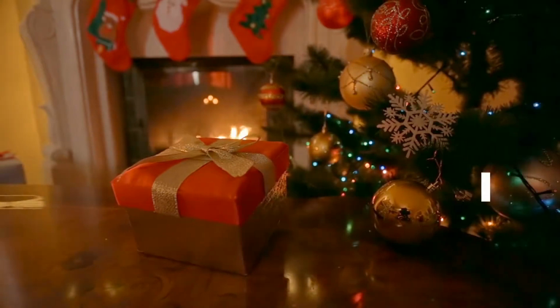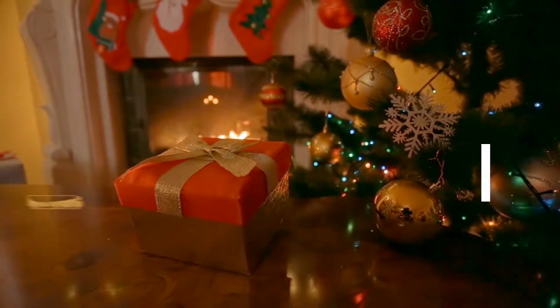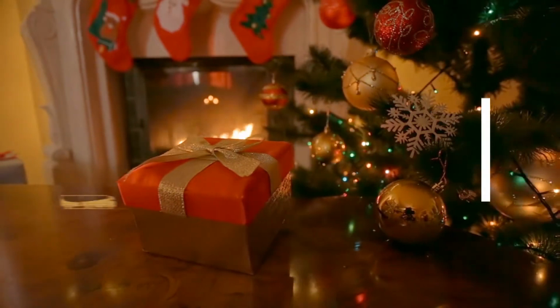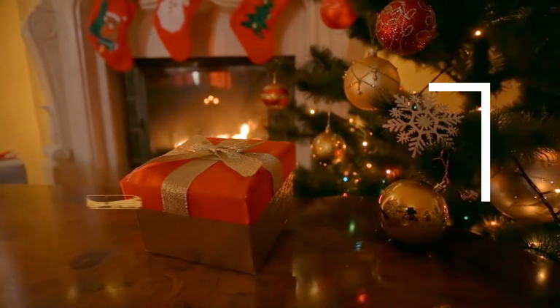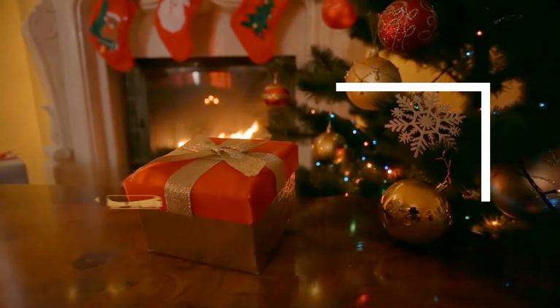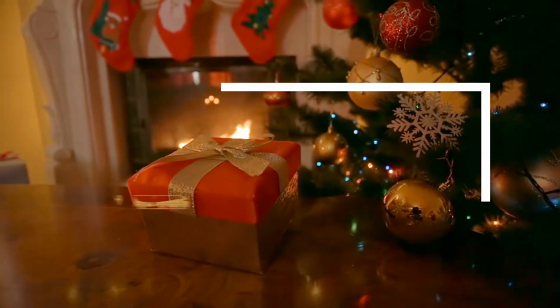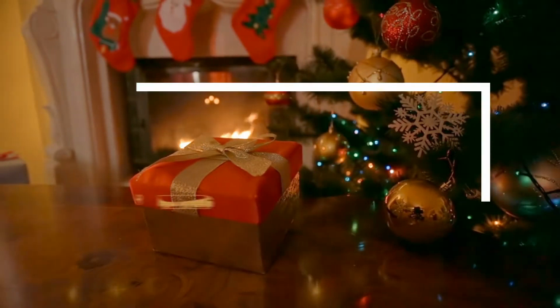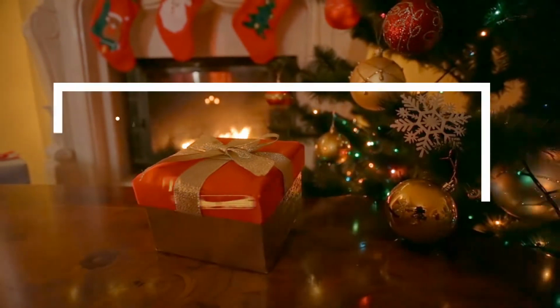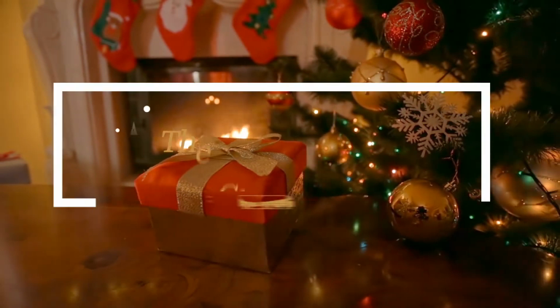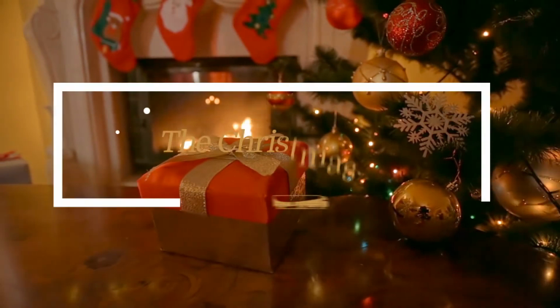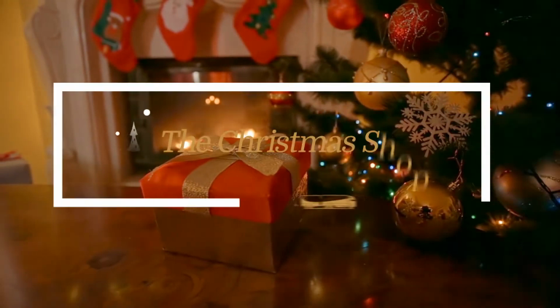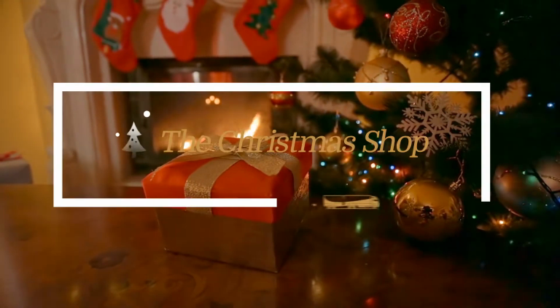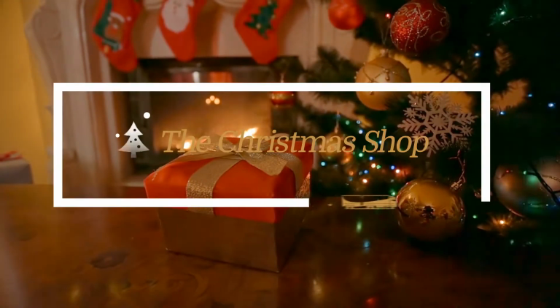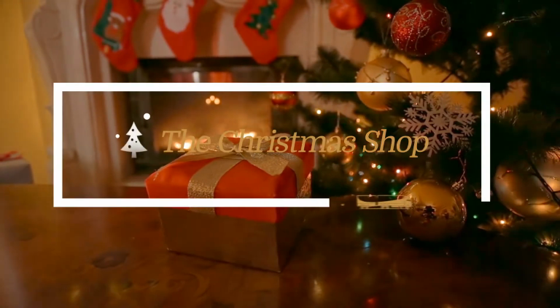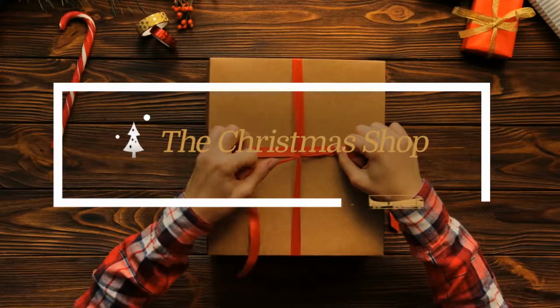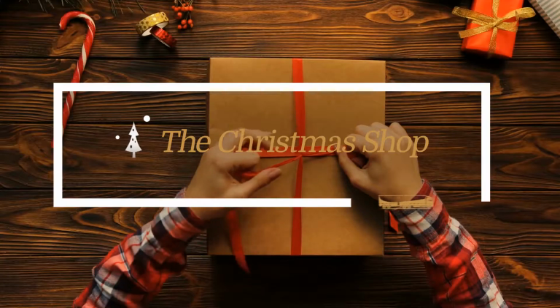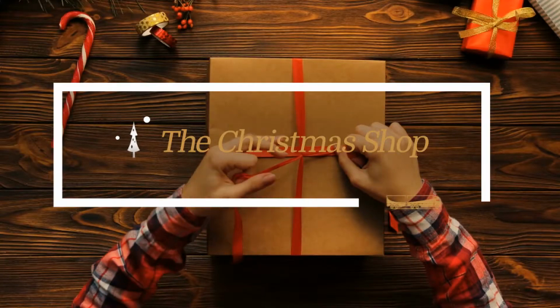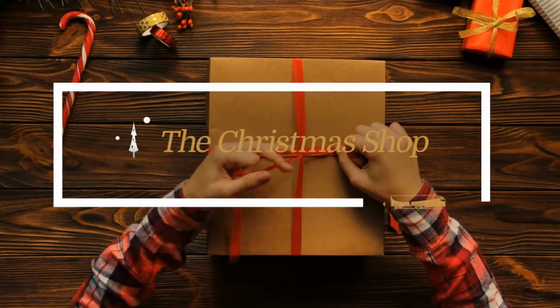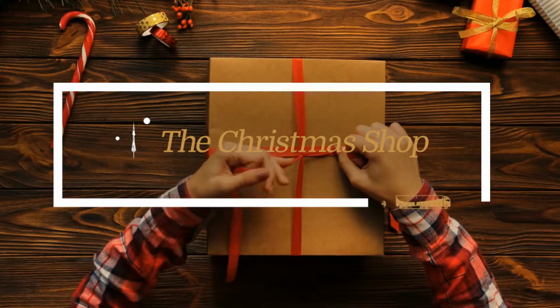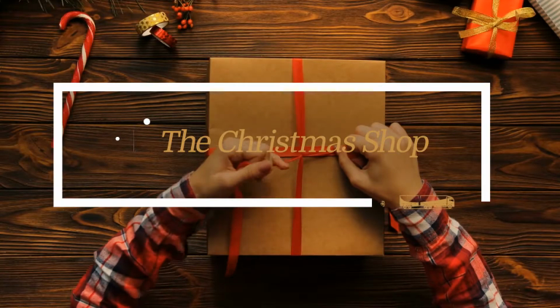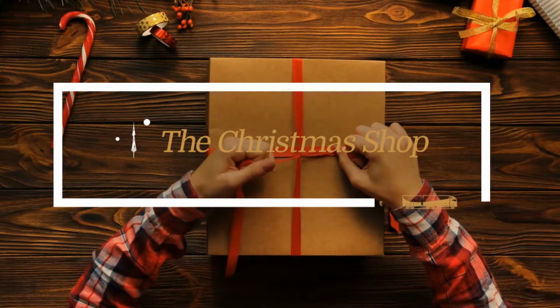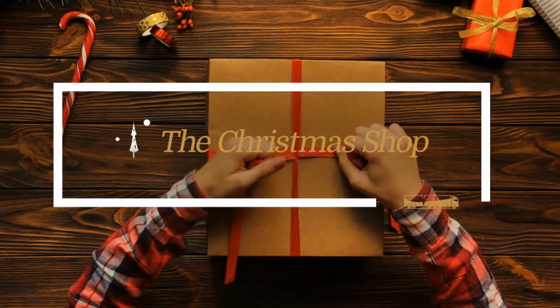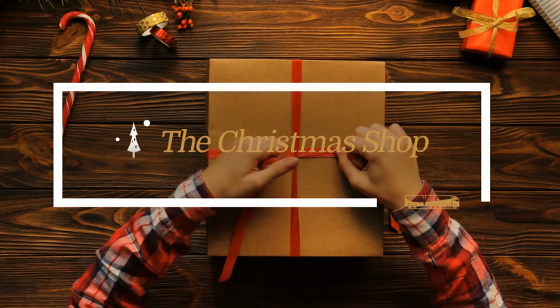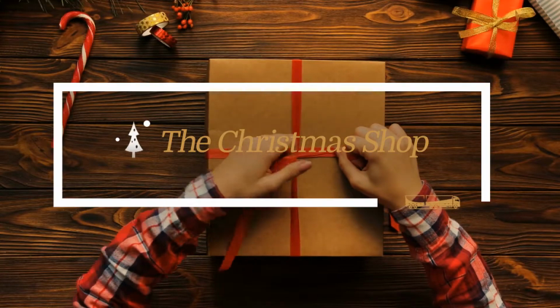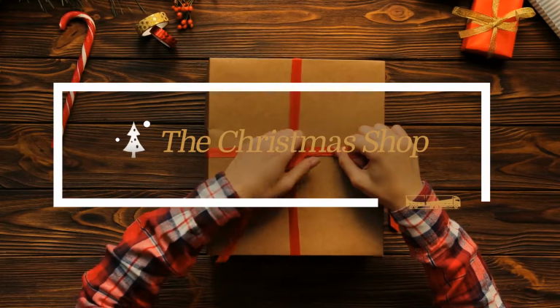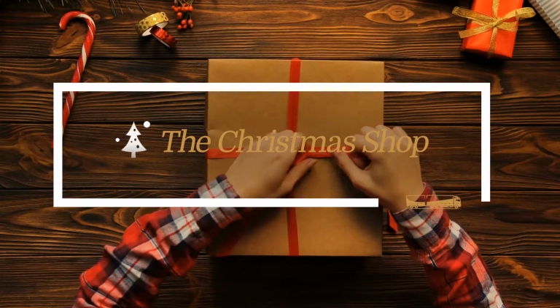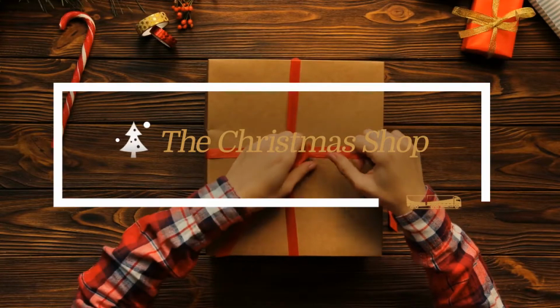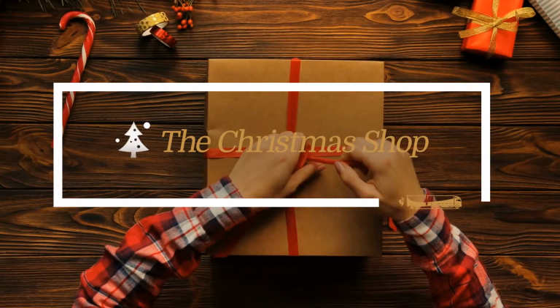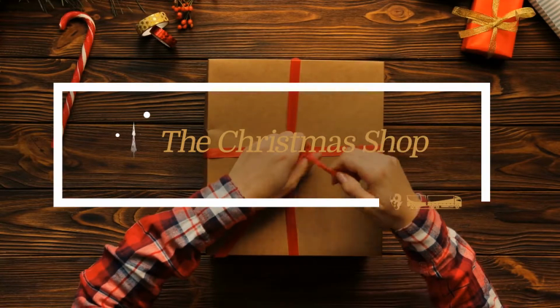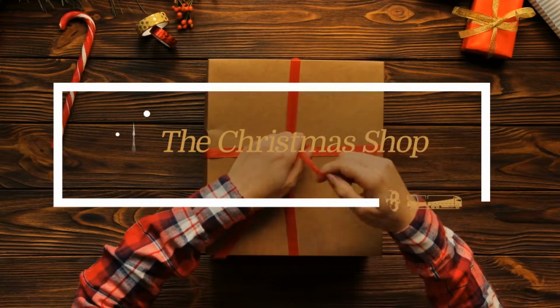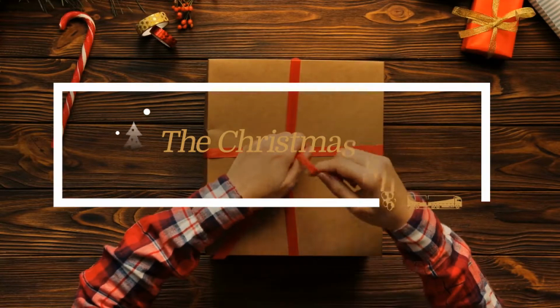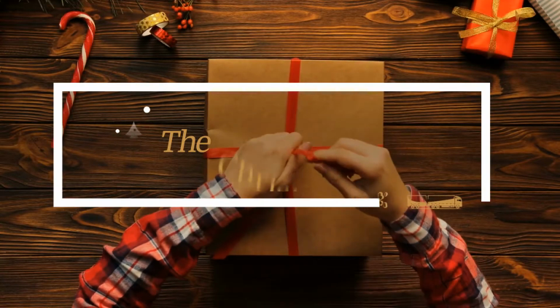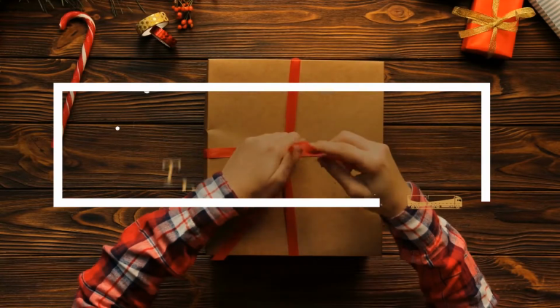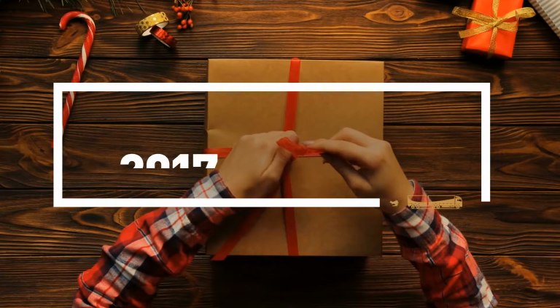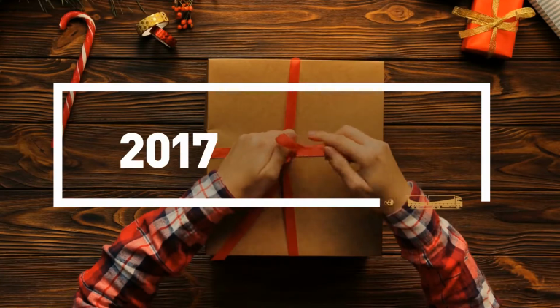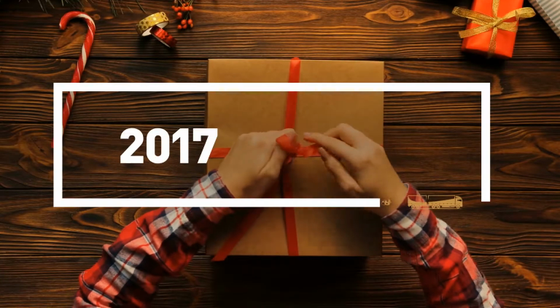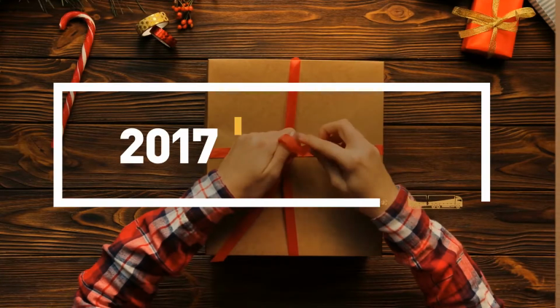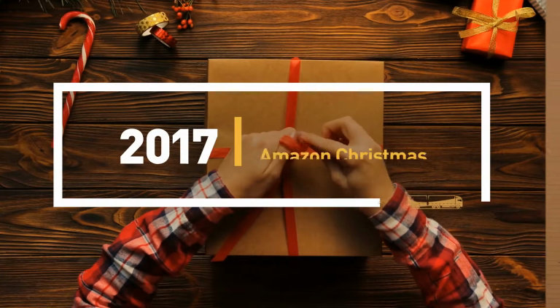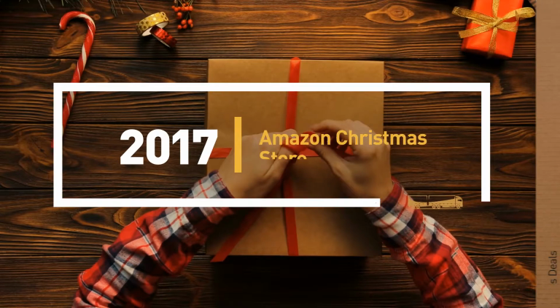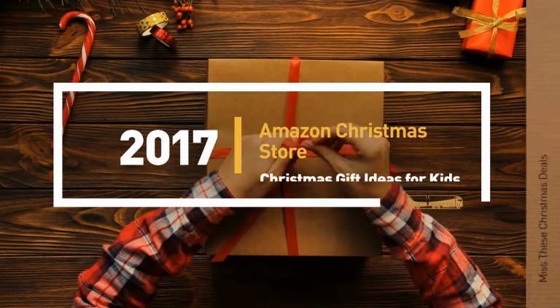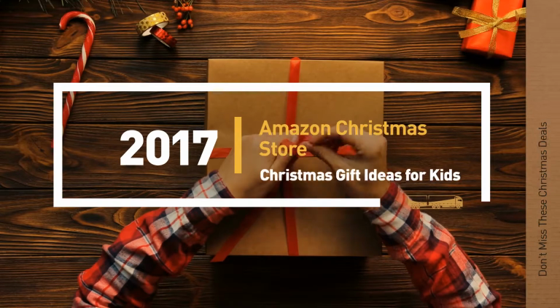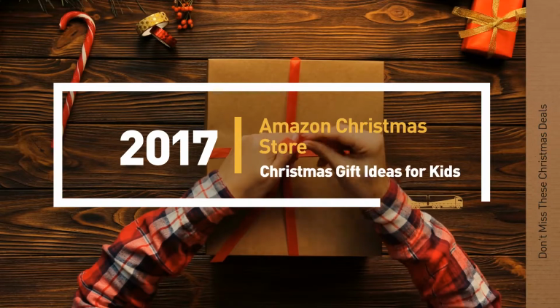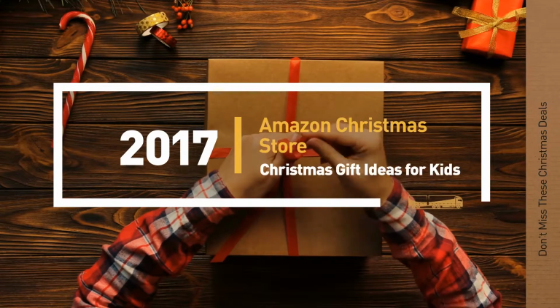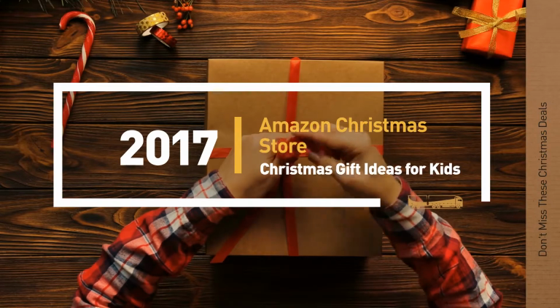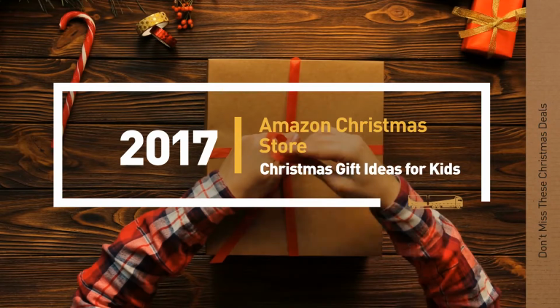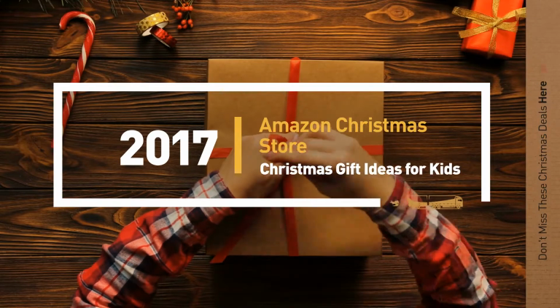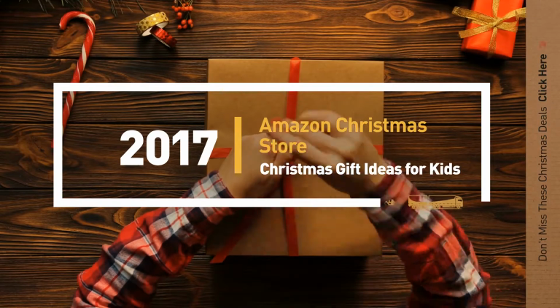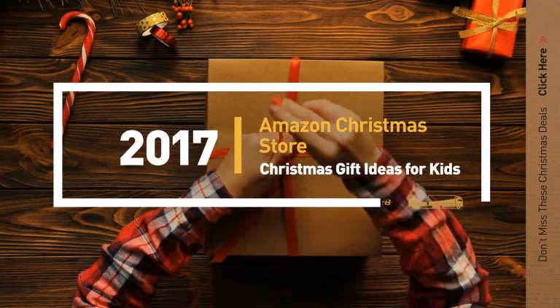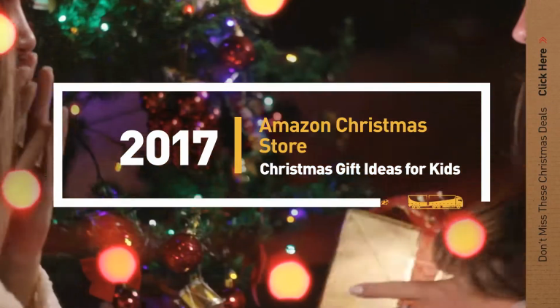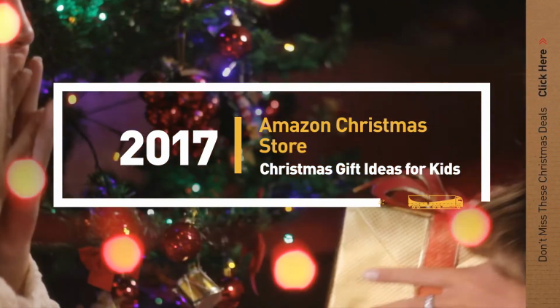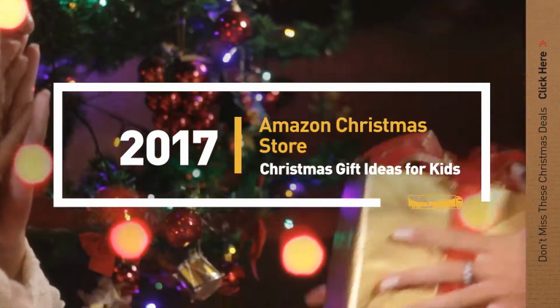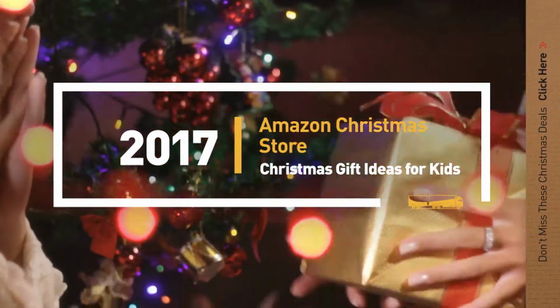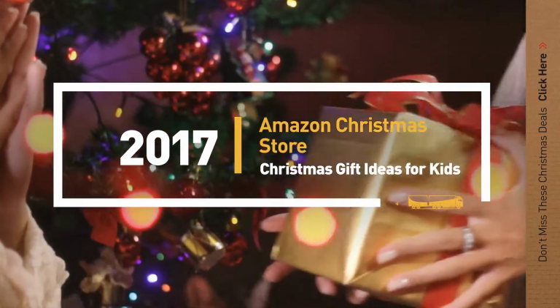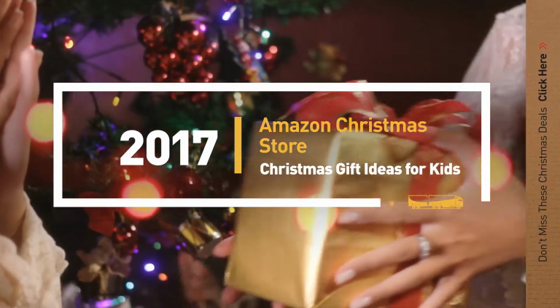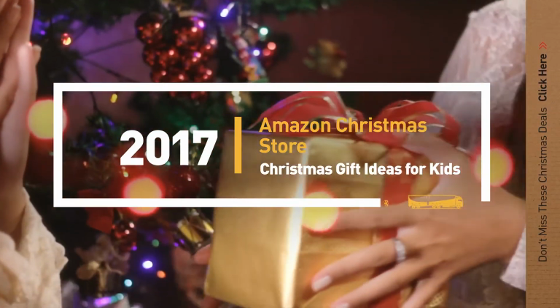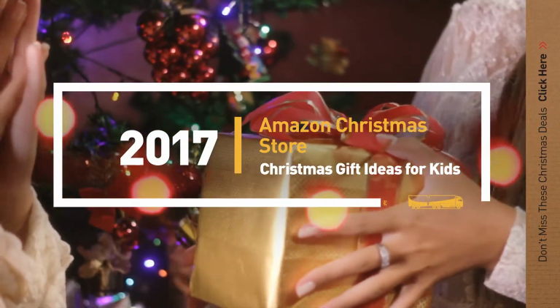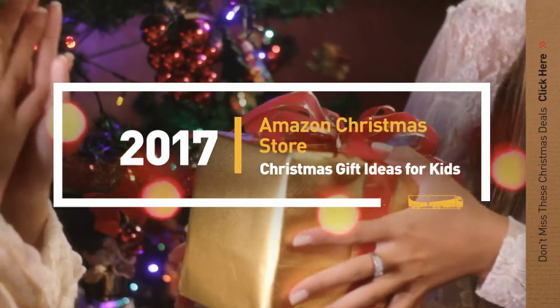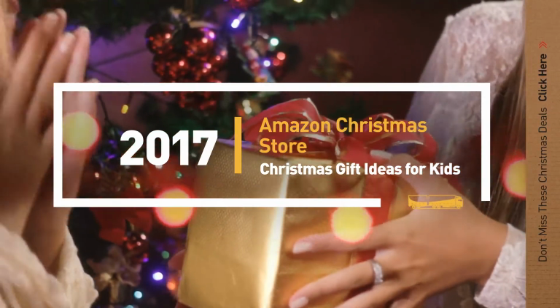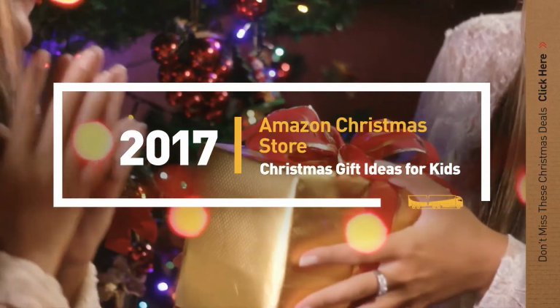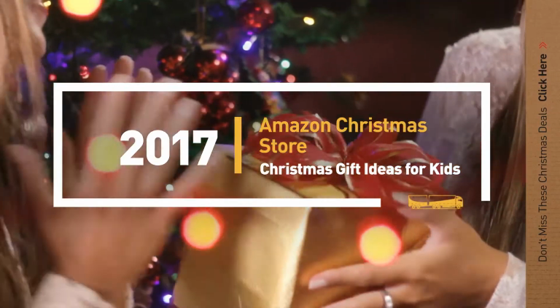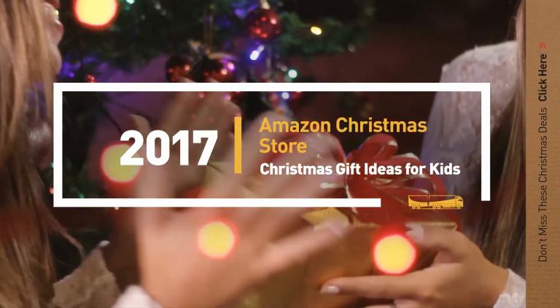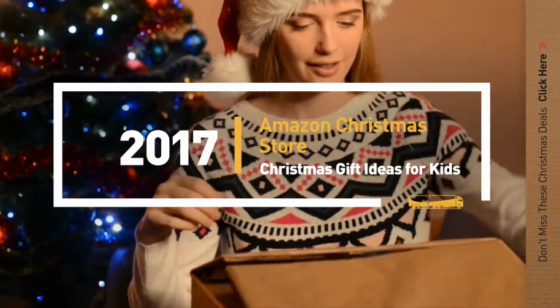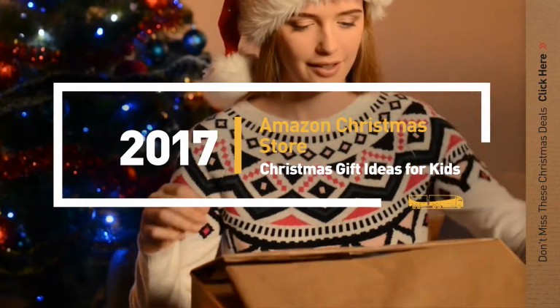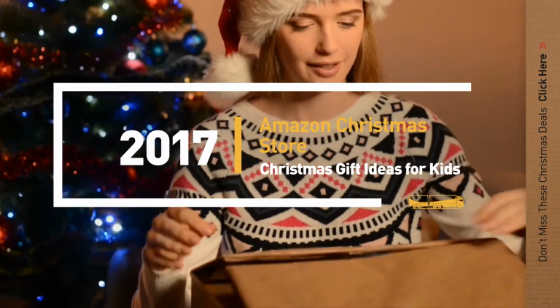If you are looking for Christmas gift ideas for kids, here's a collection you've got to see. Let's check them out.